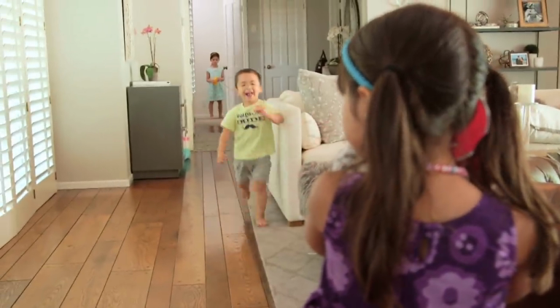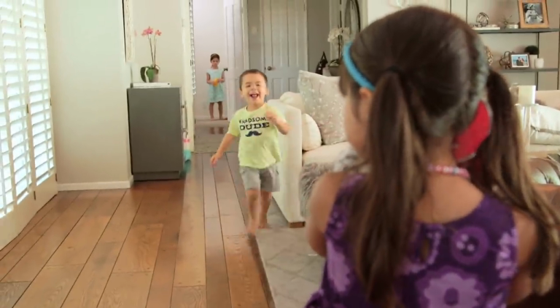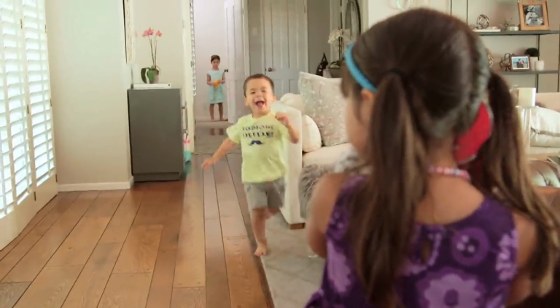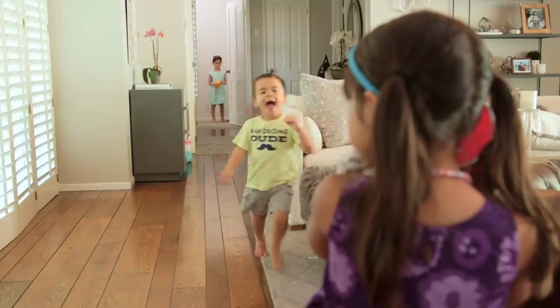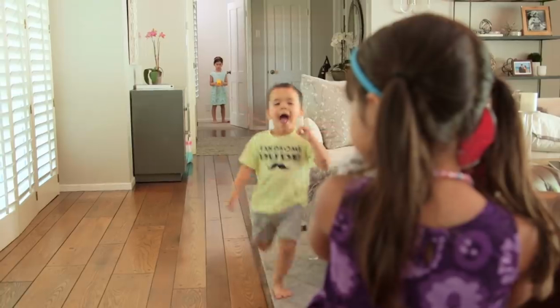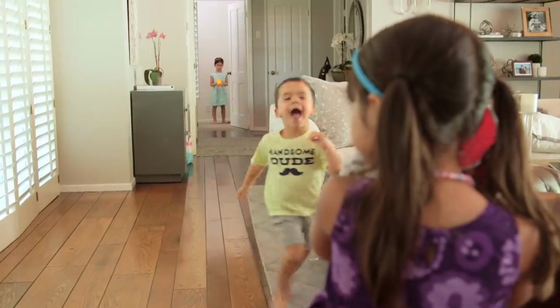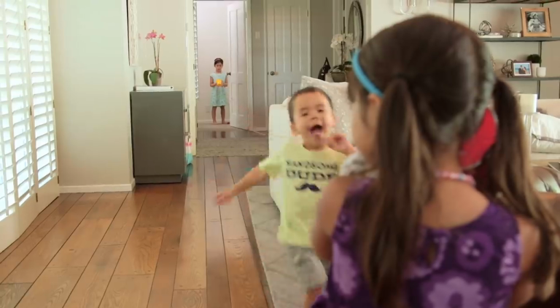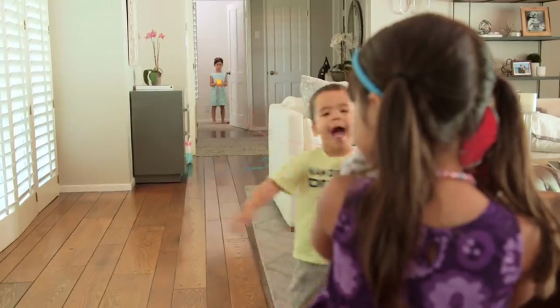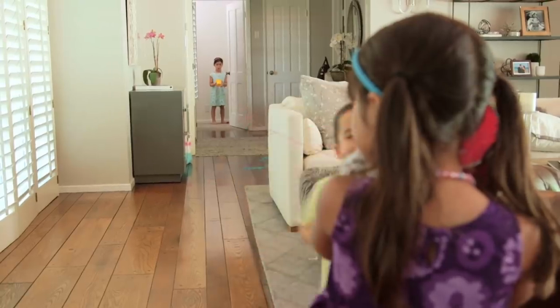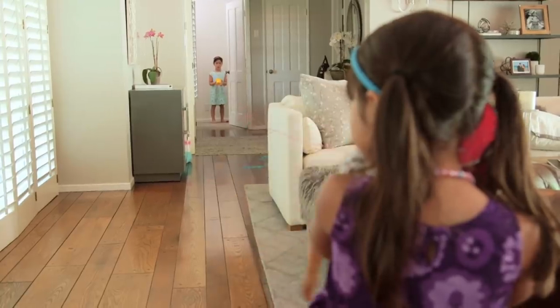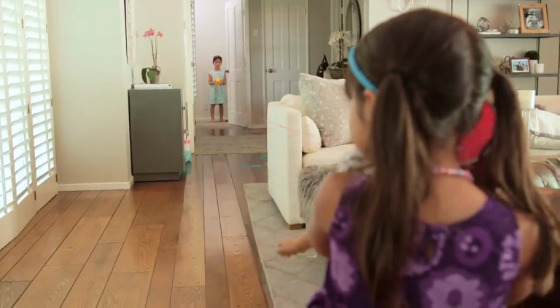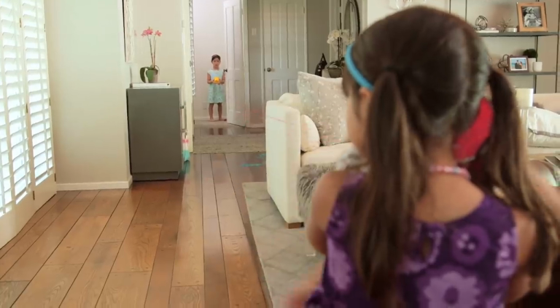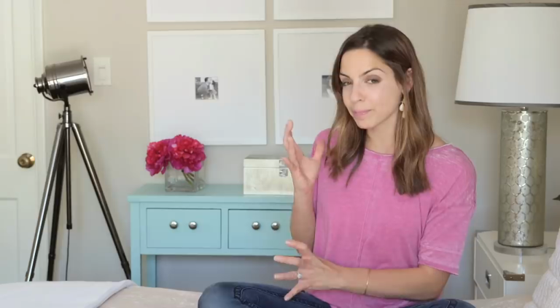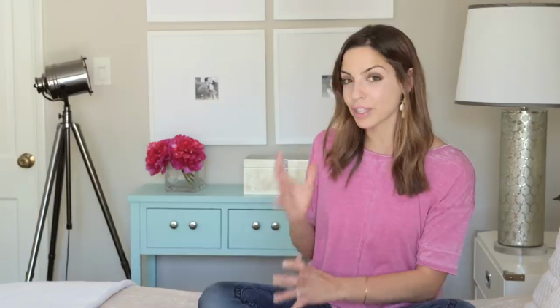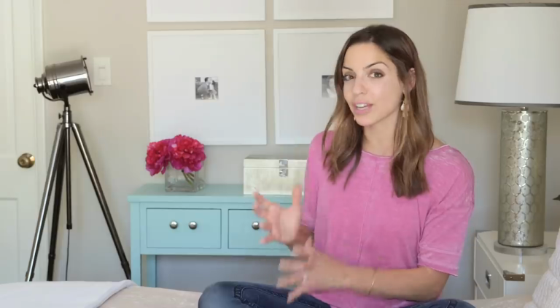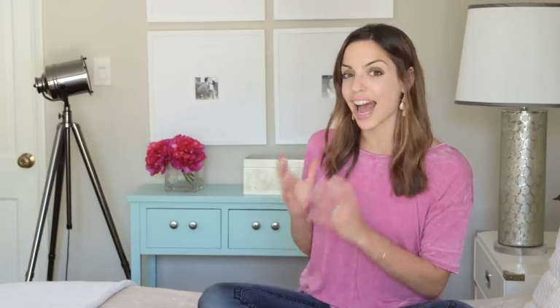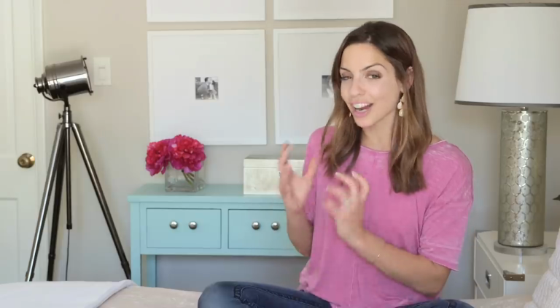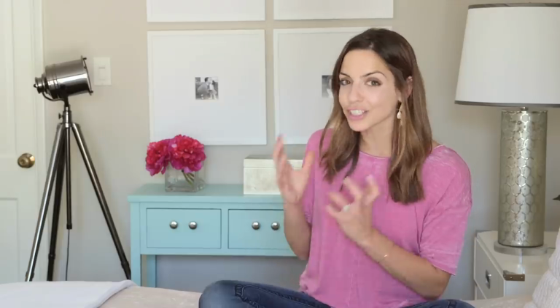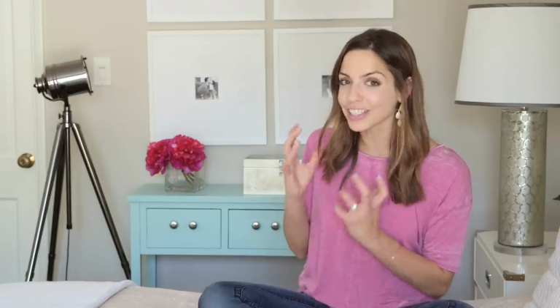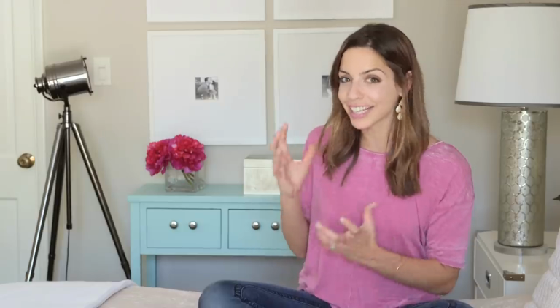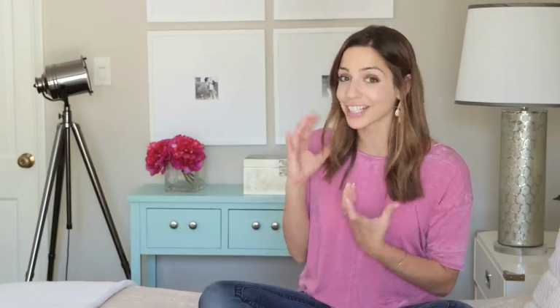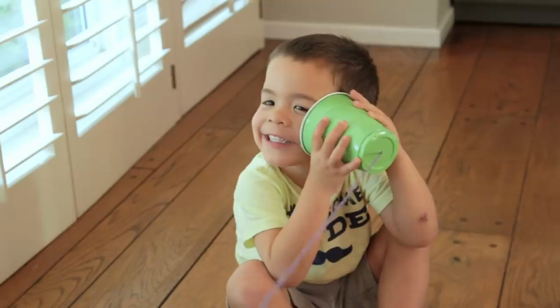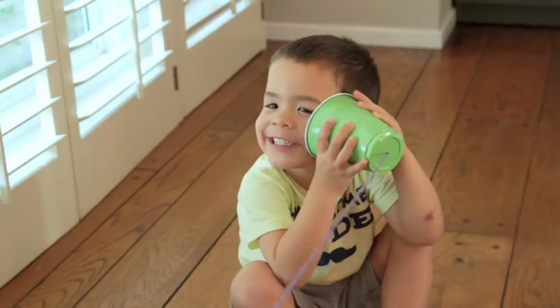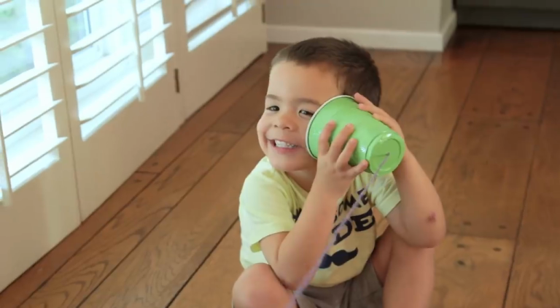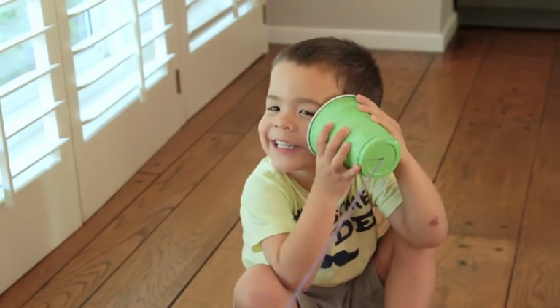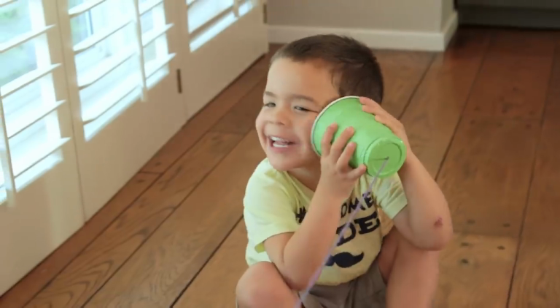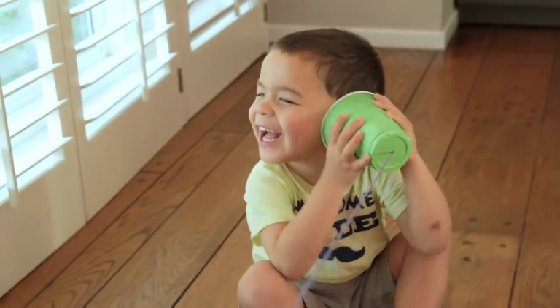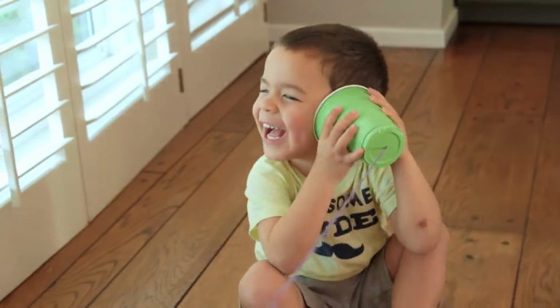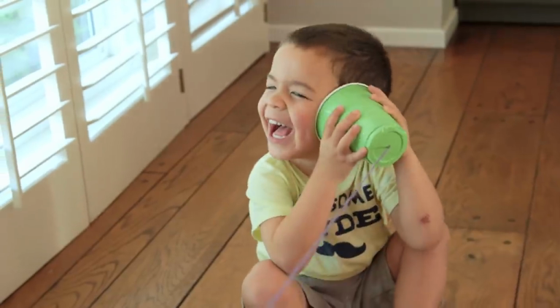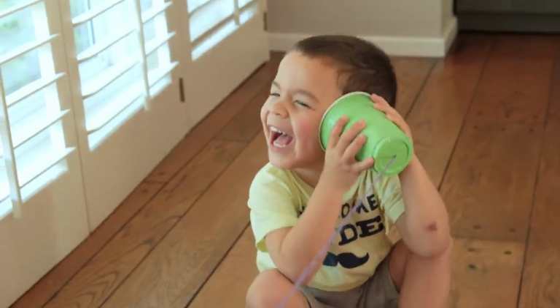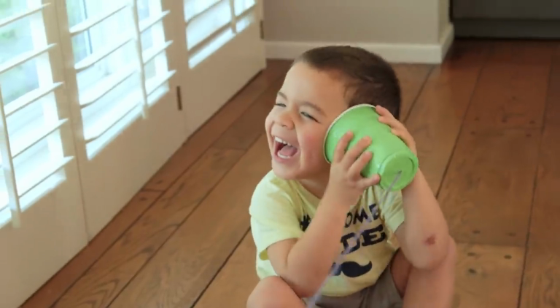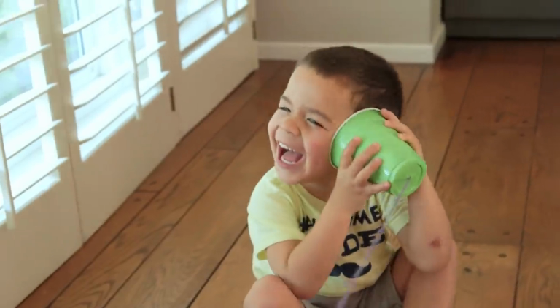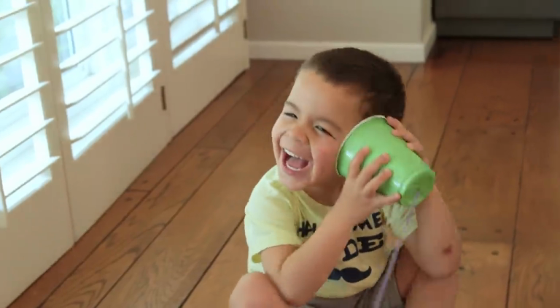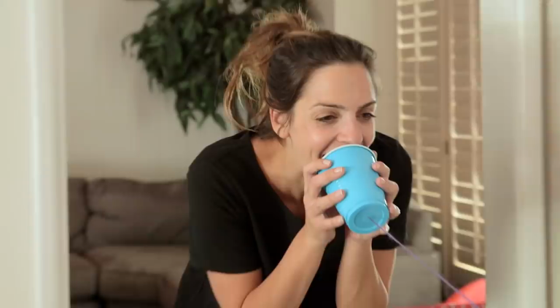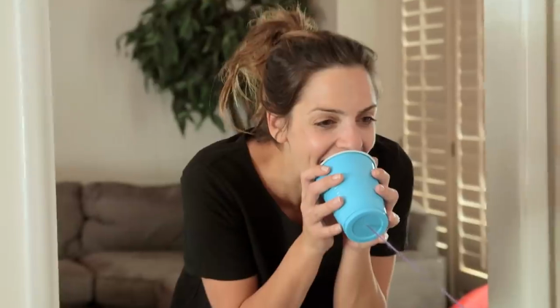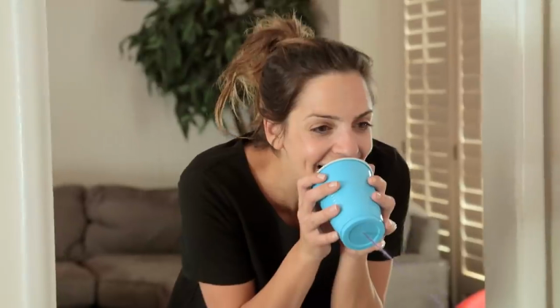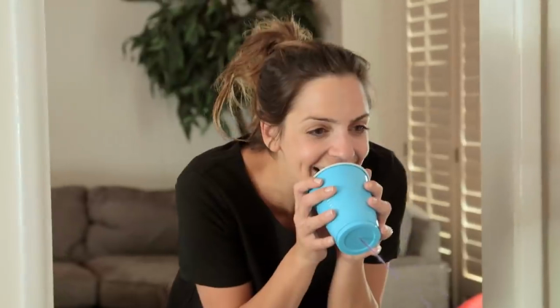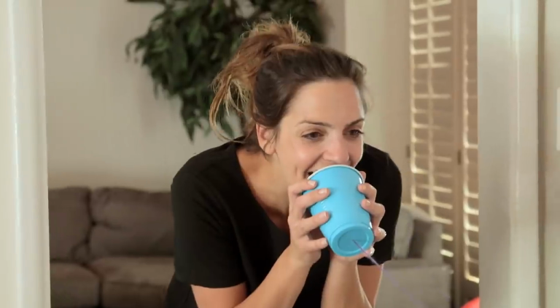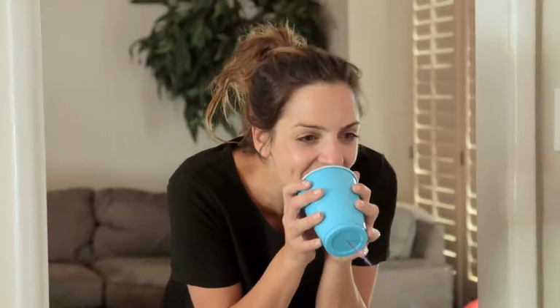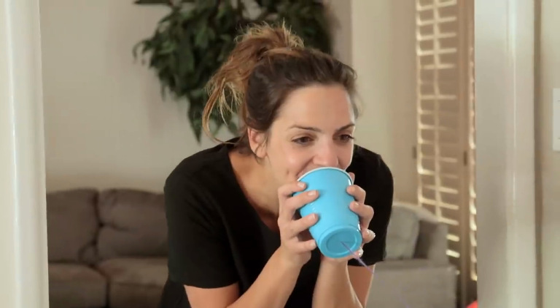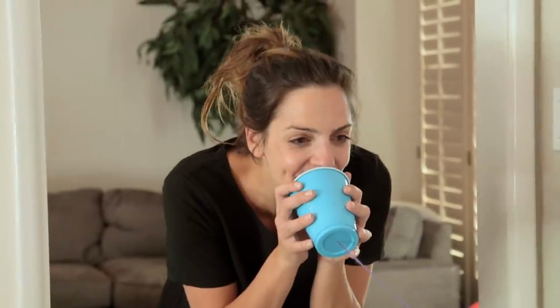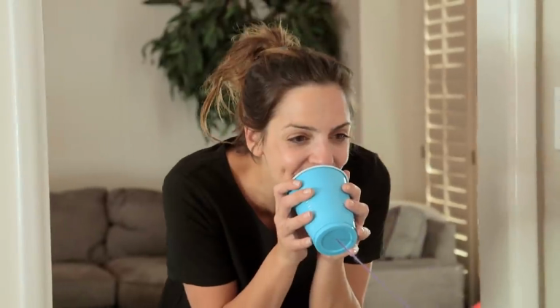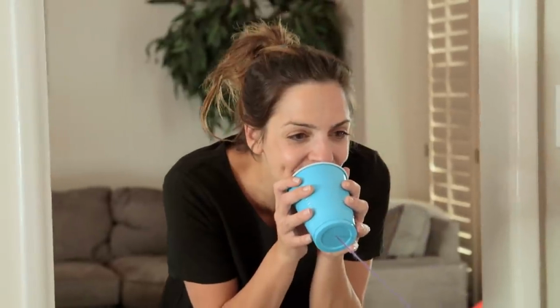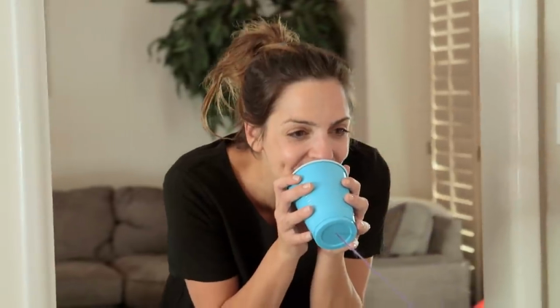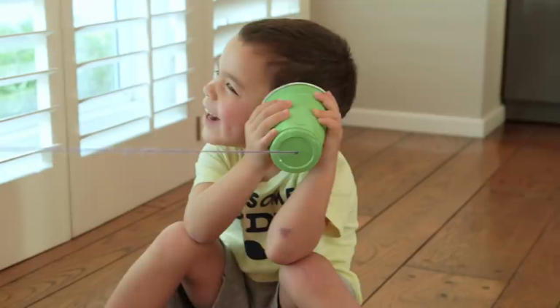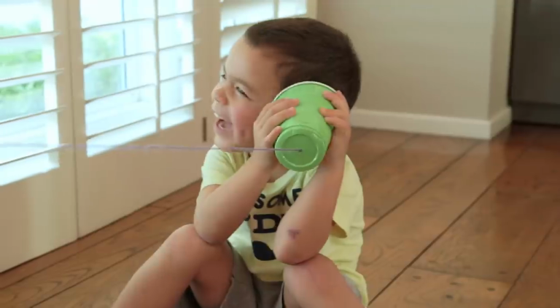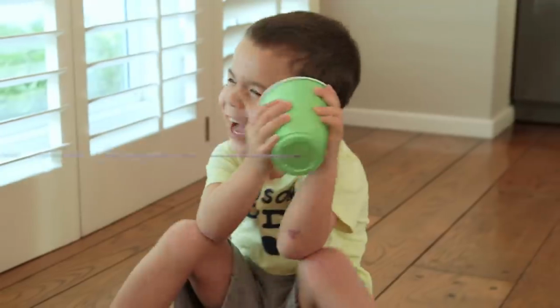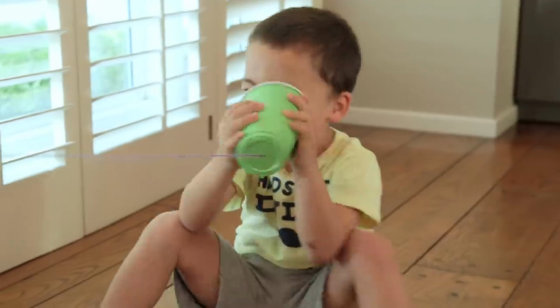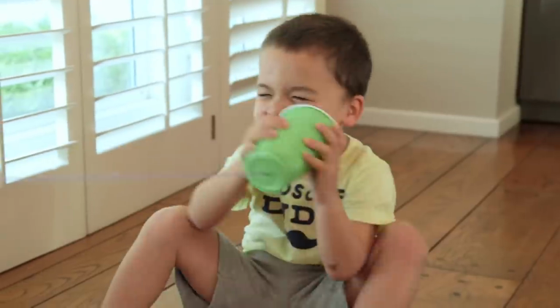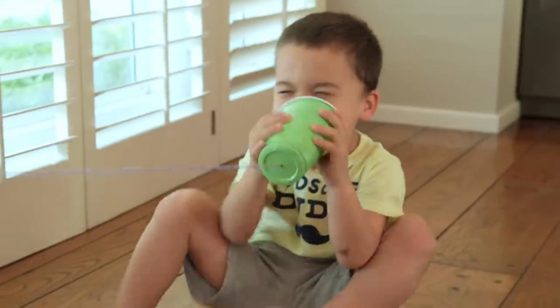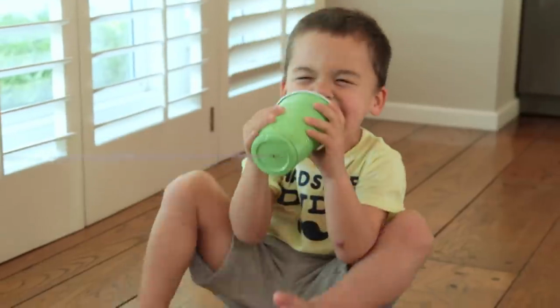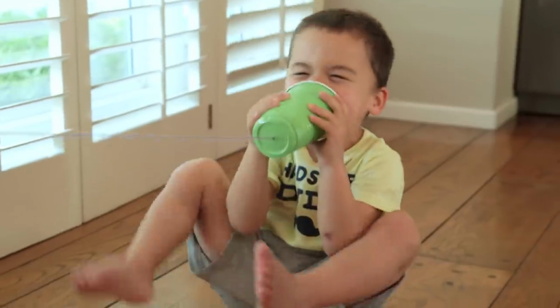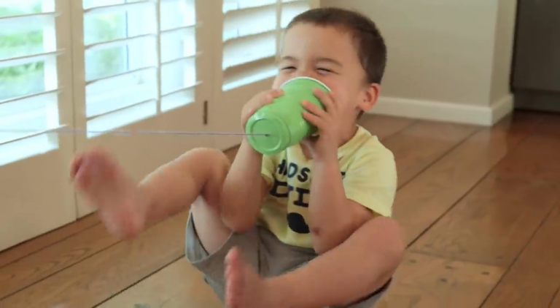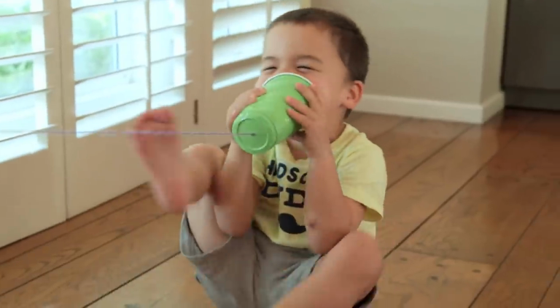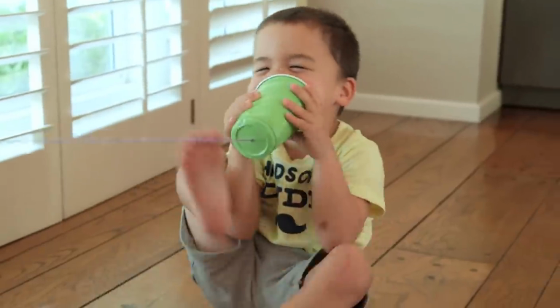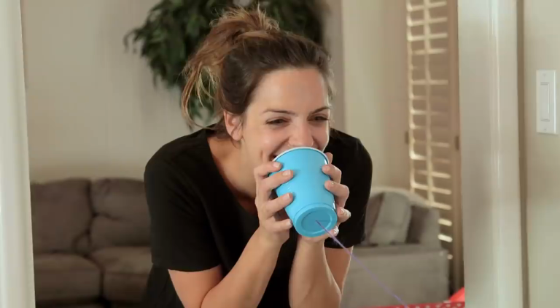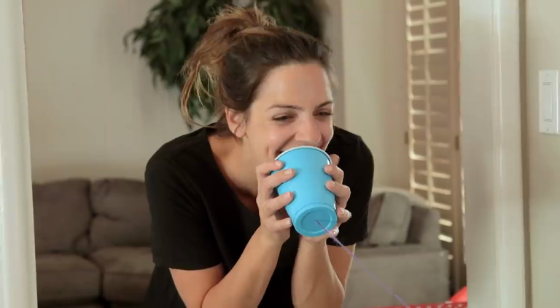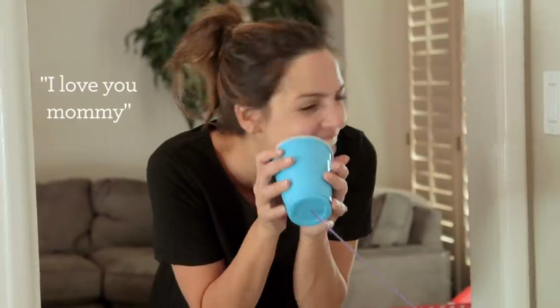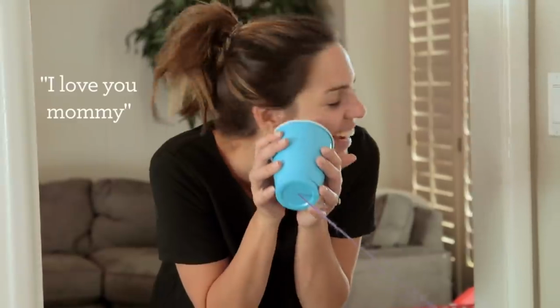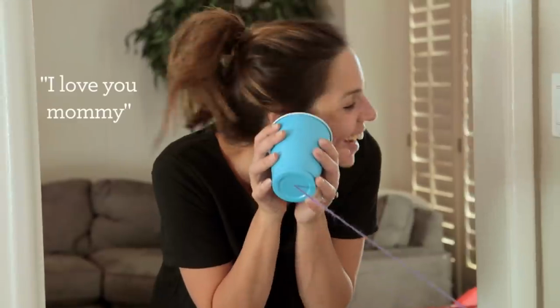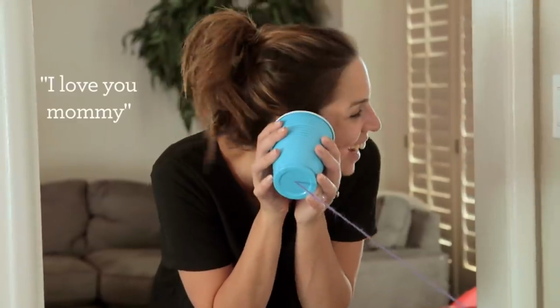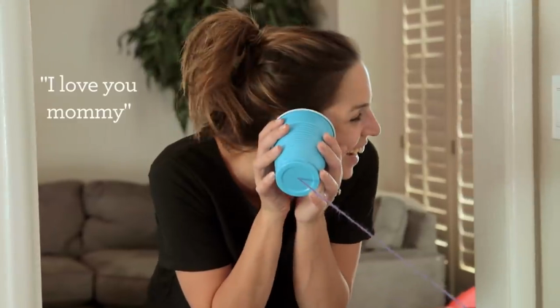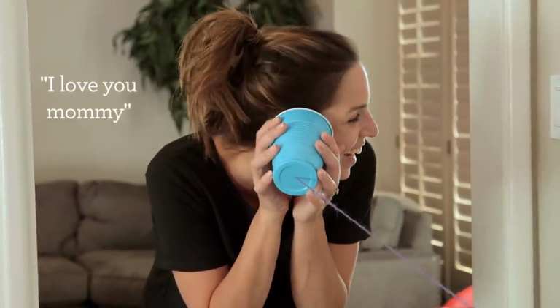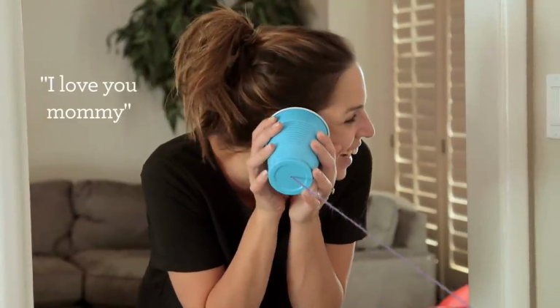Don't expect perfect clarity, but you can actually hear someone's voice through the other end. 'I love you!' 'Oh, mommy!'